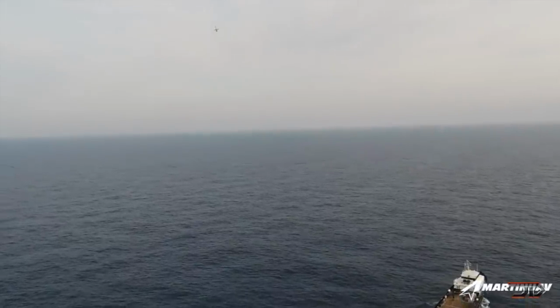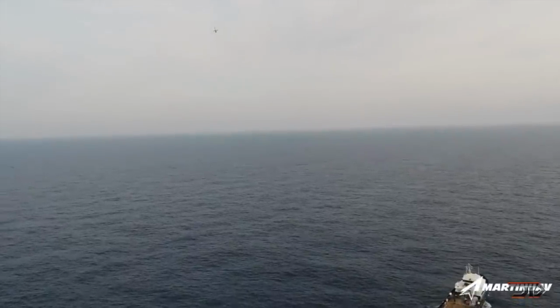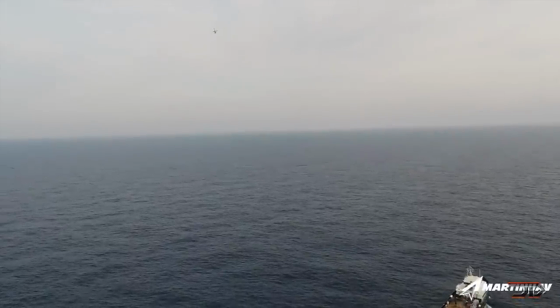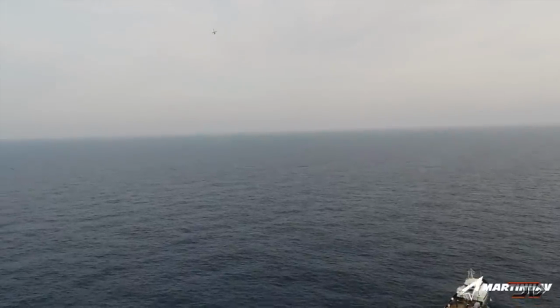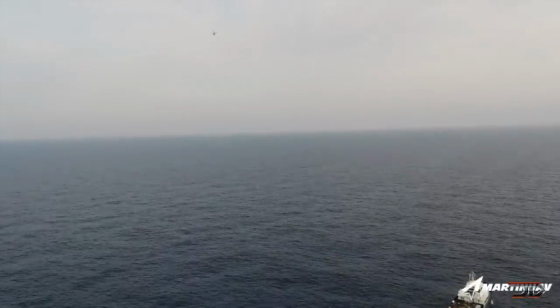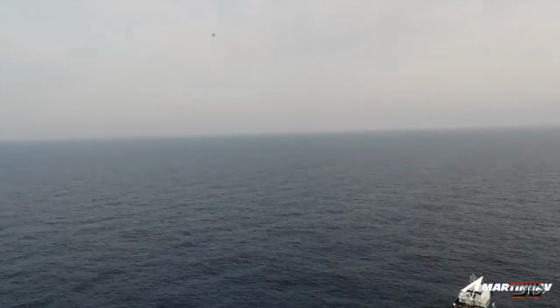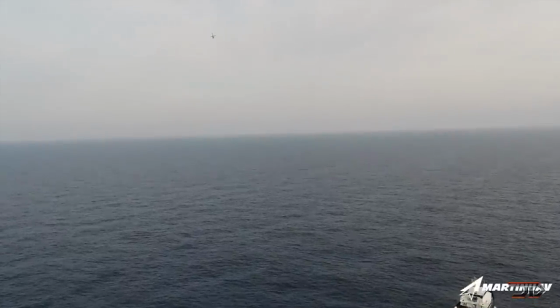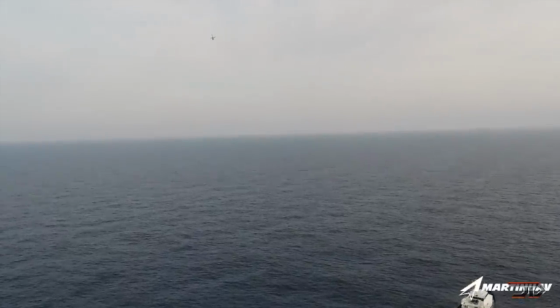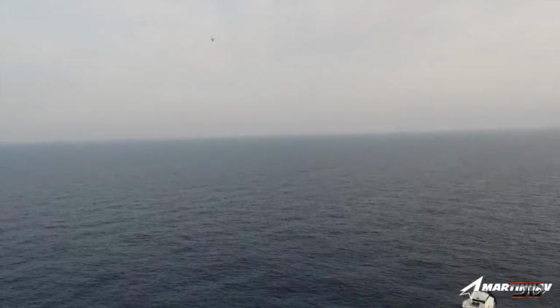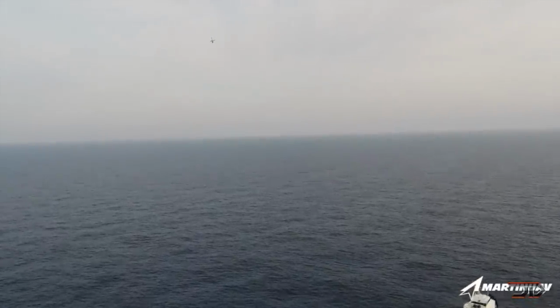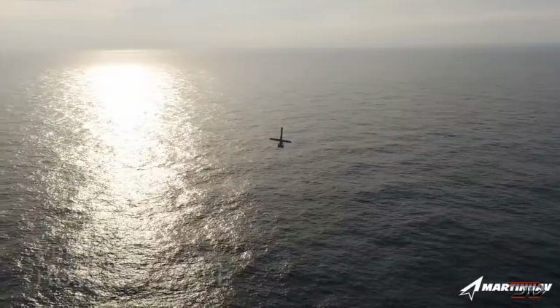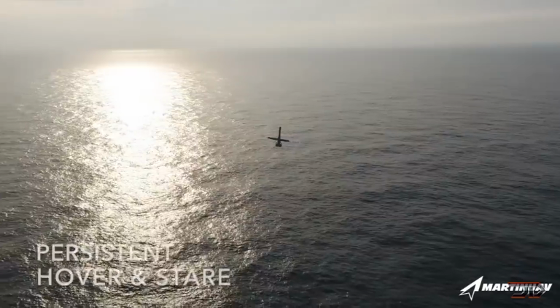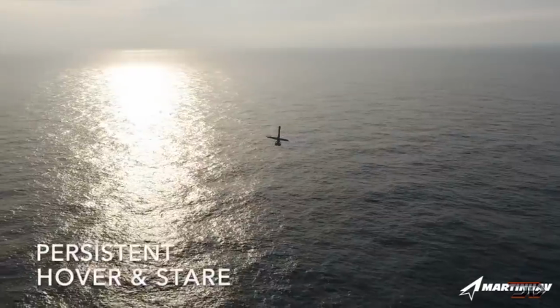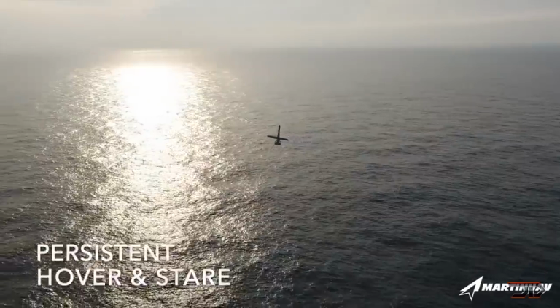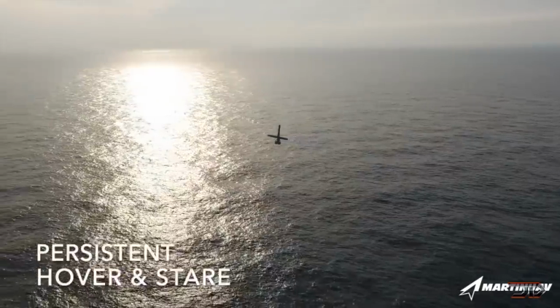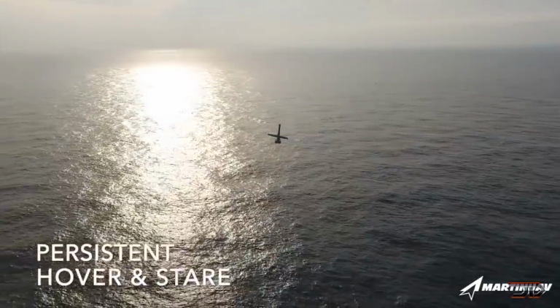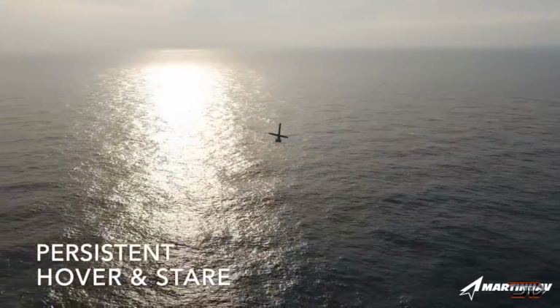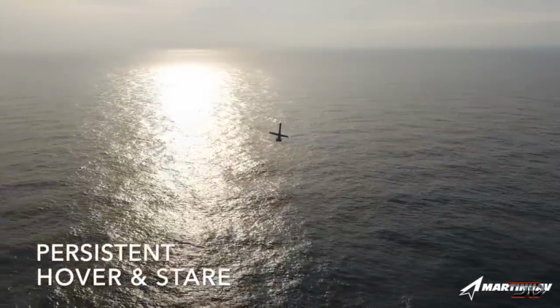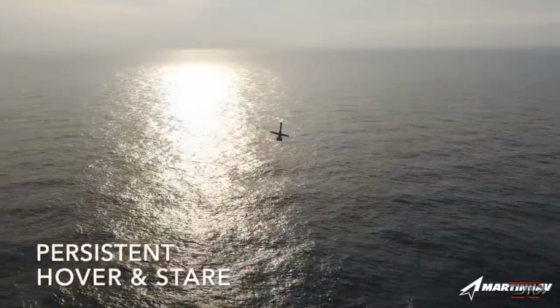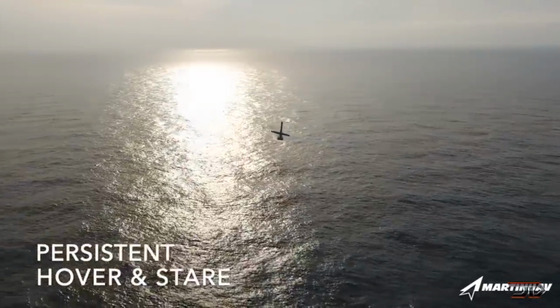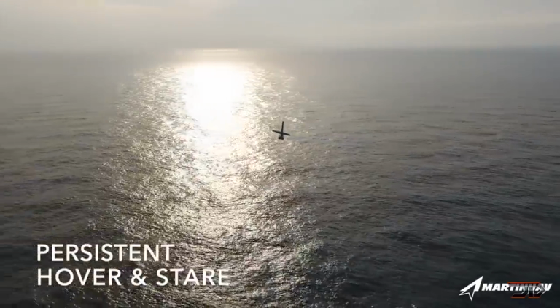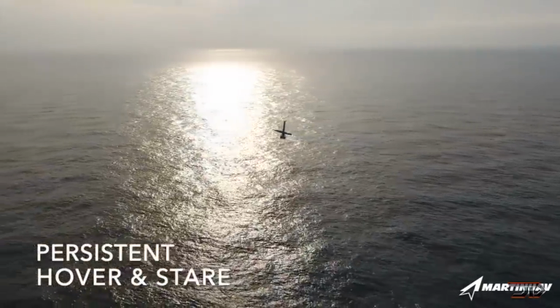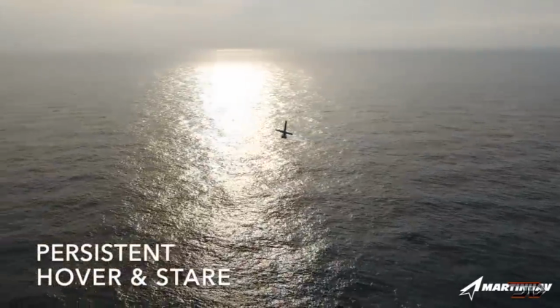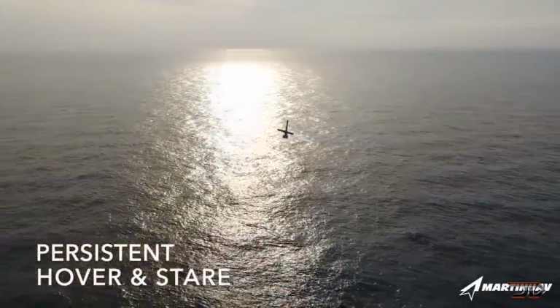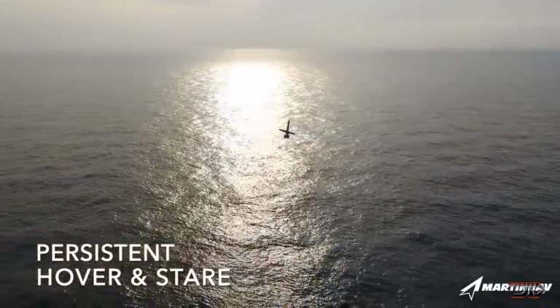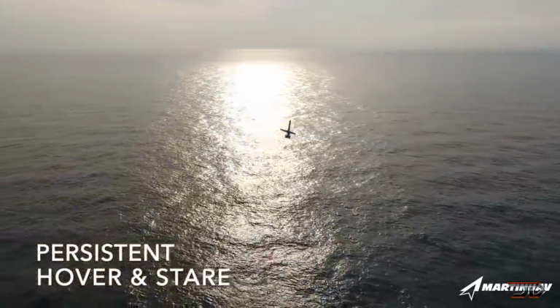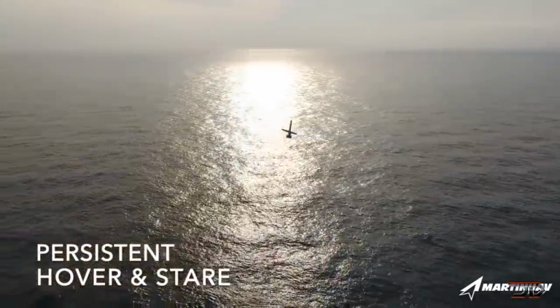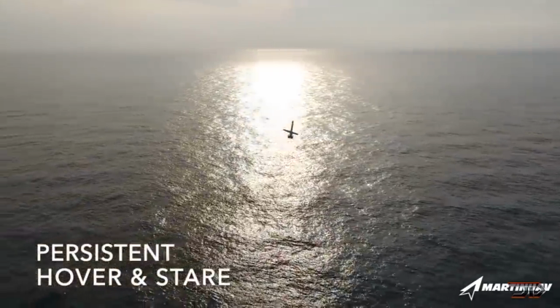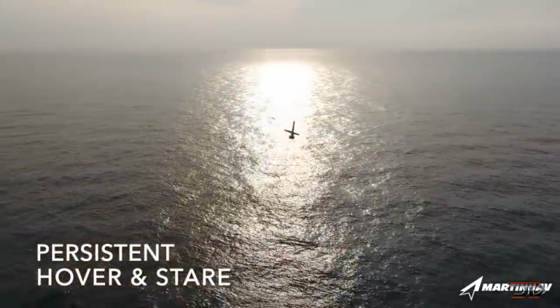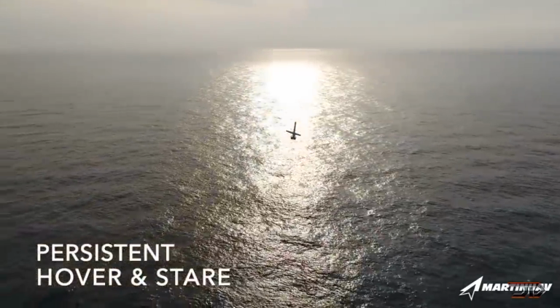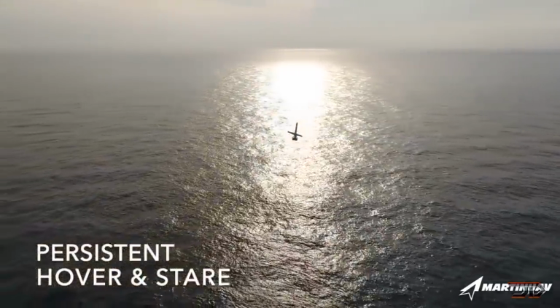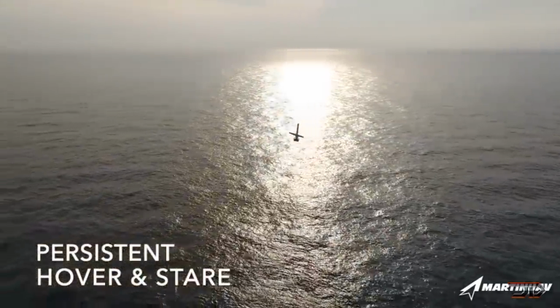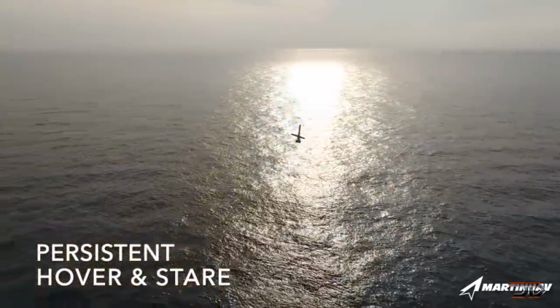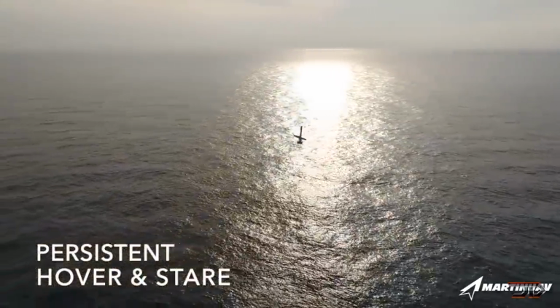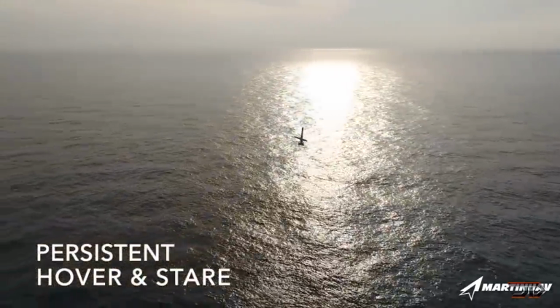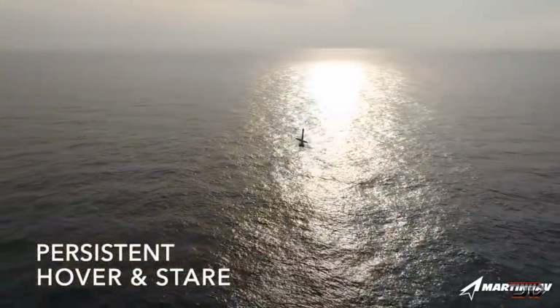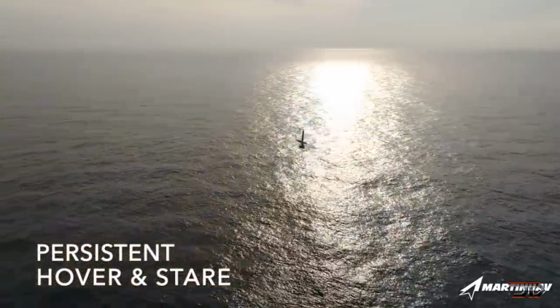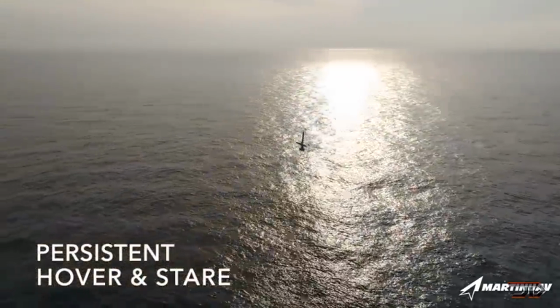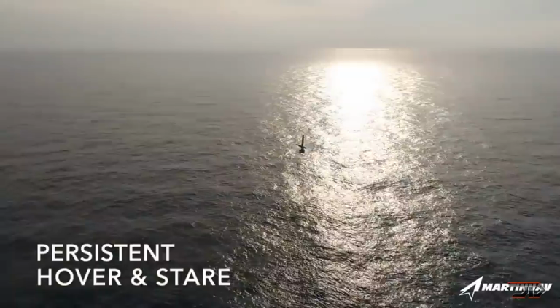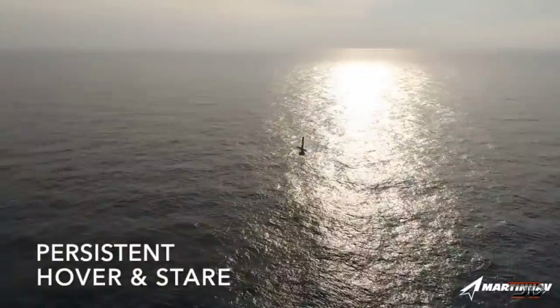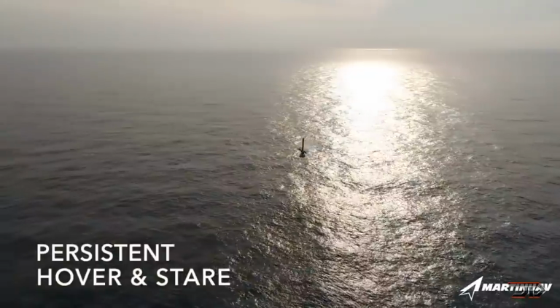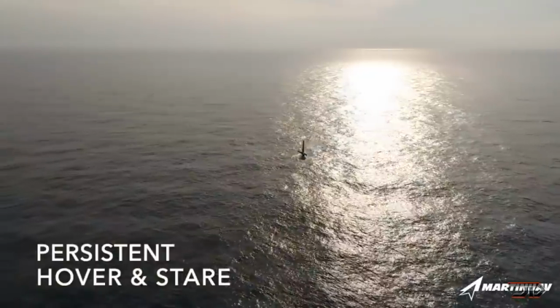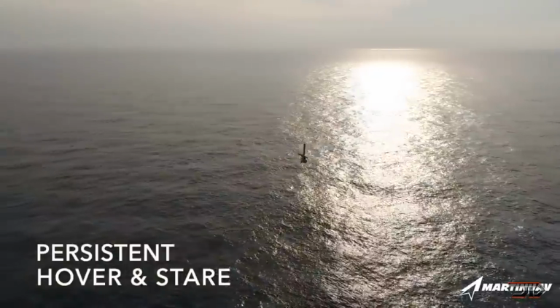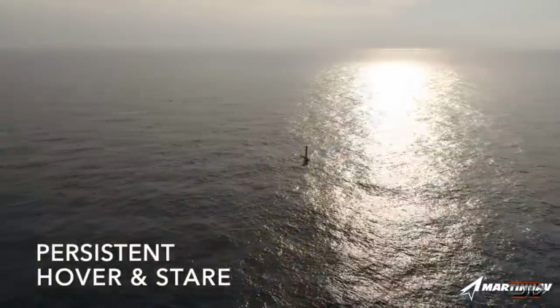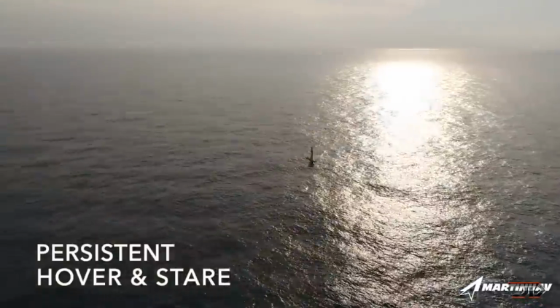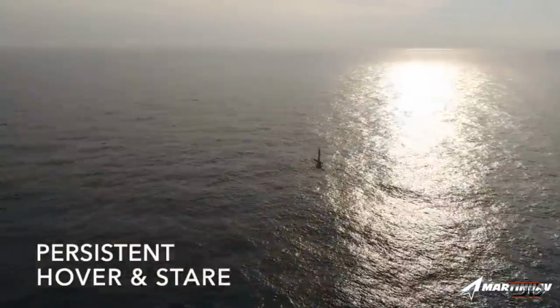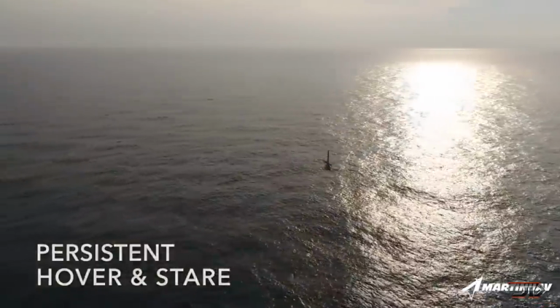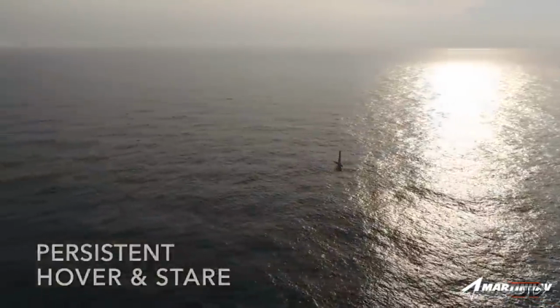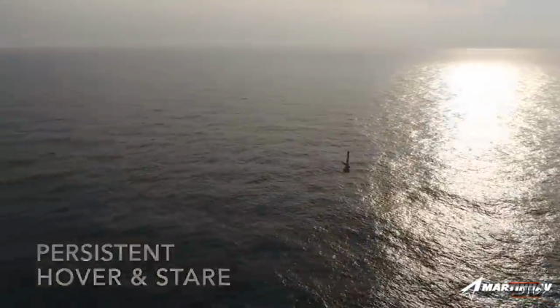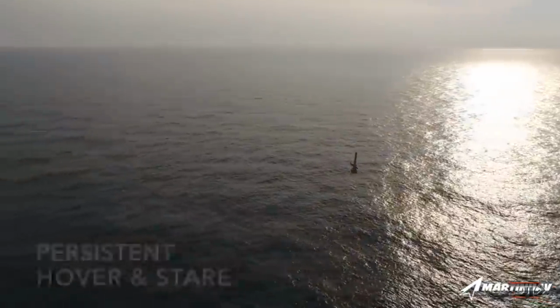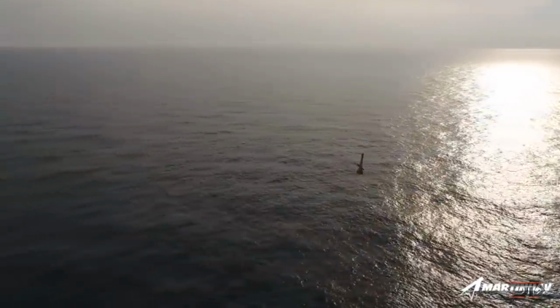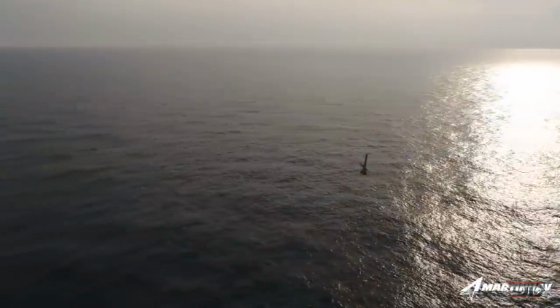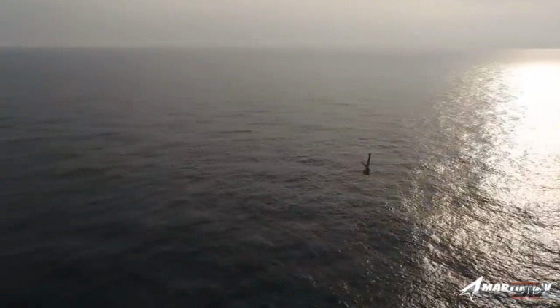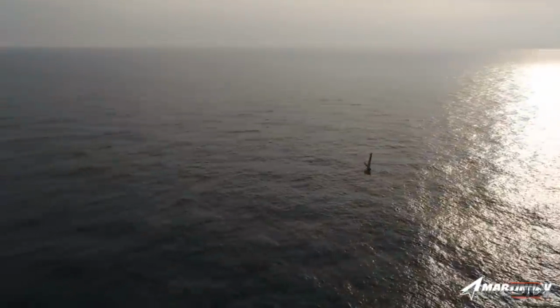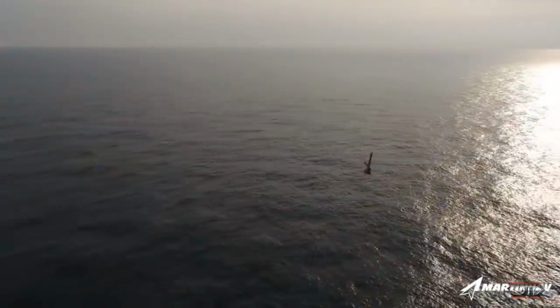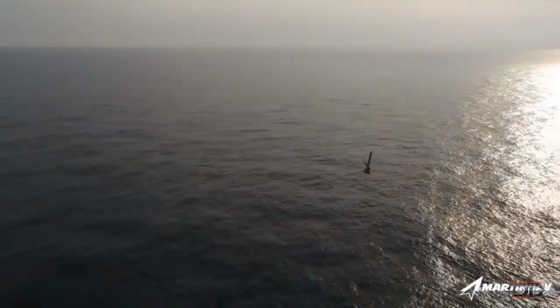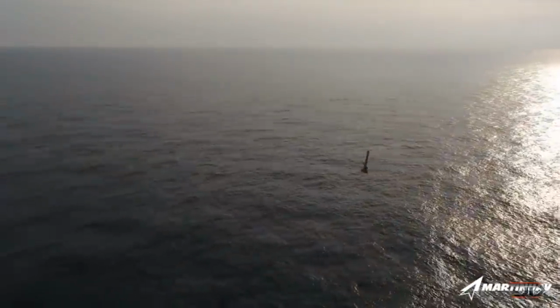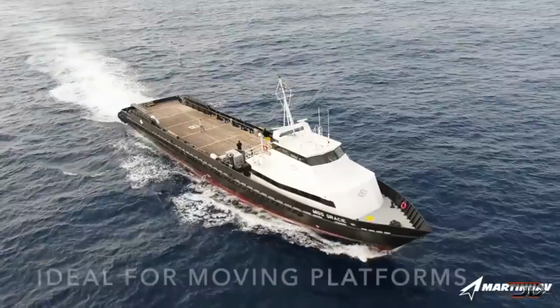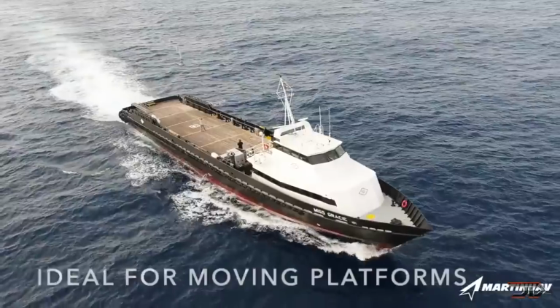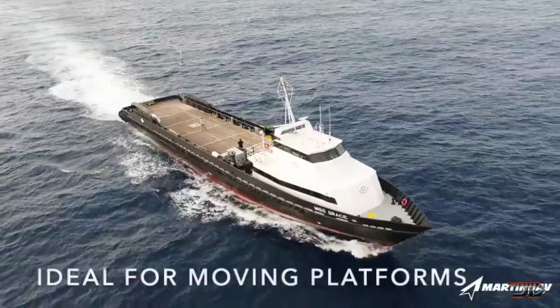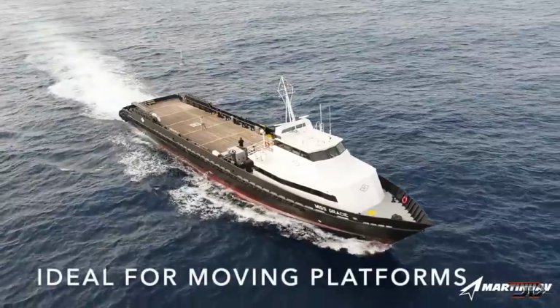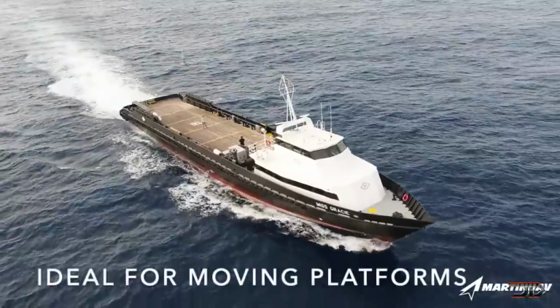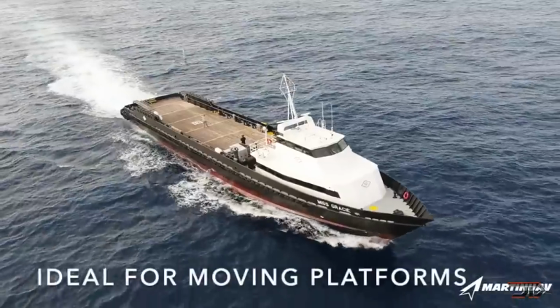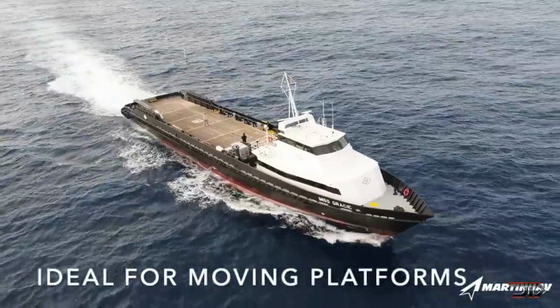As of right now, the drone is more meant for military use, so you probably won't see this in your local hobby shop anytime soon.